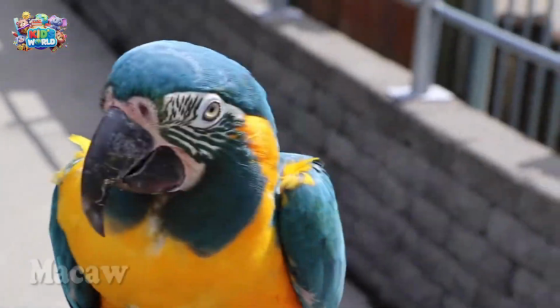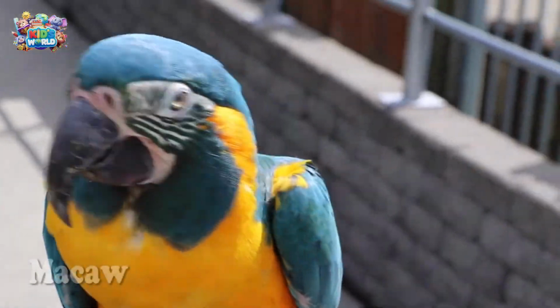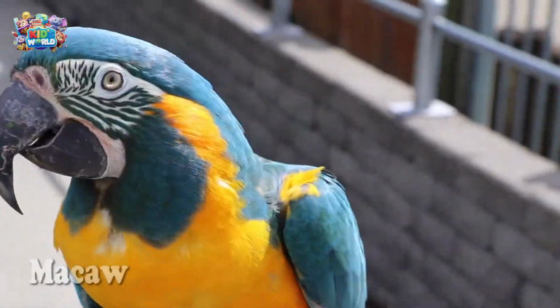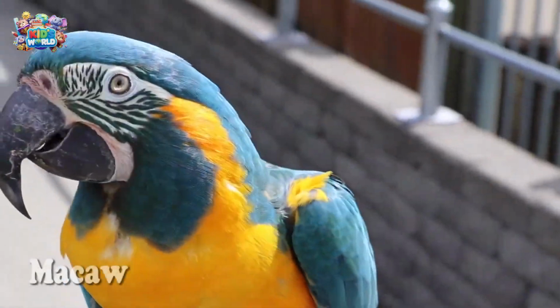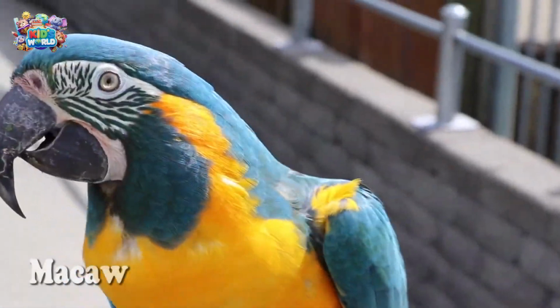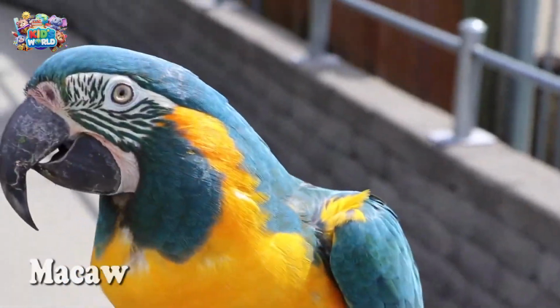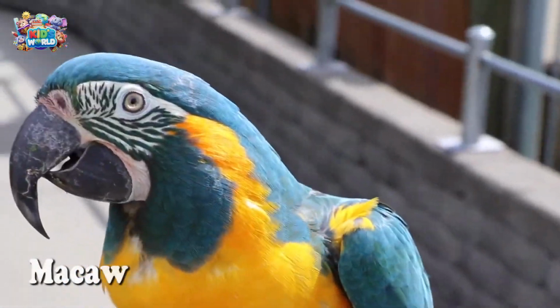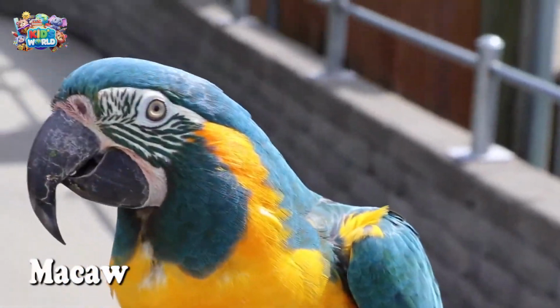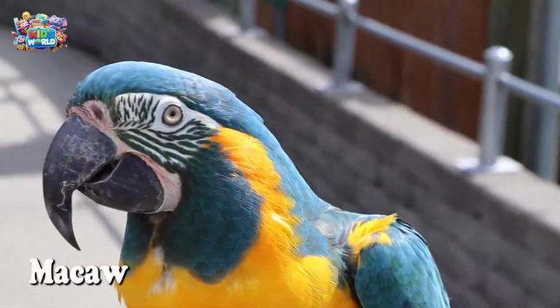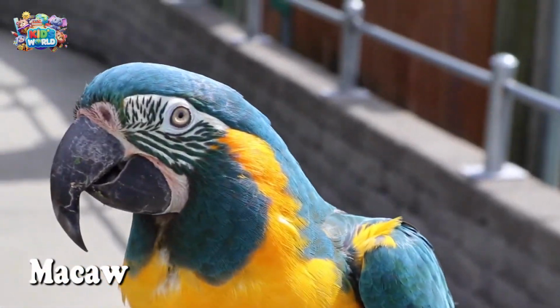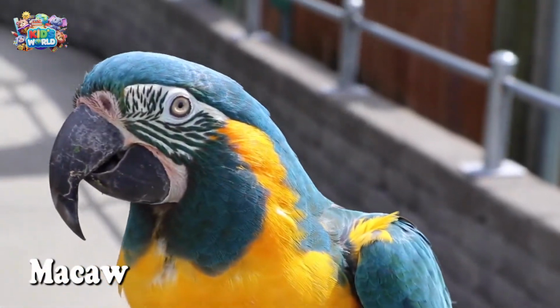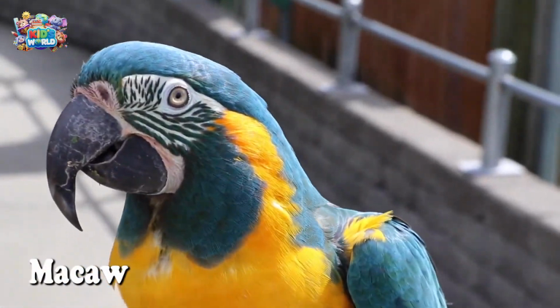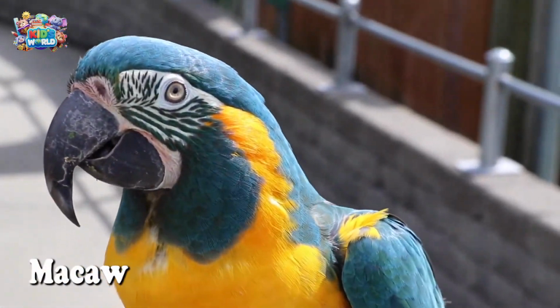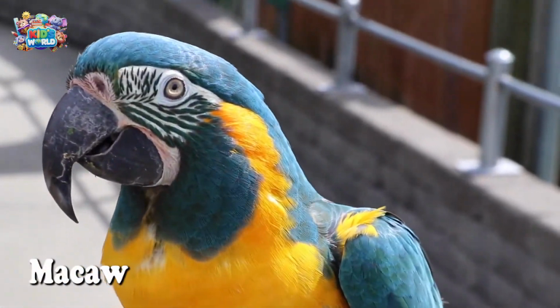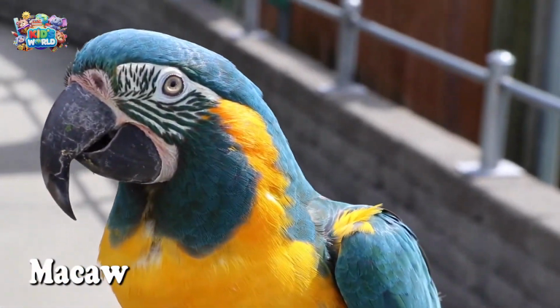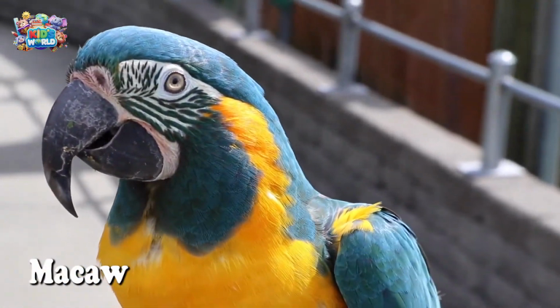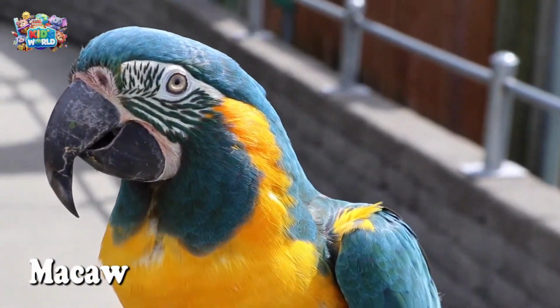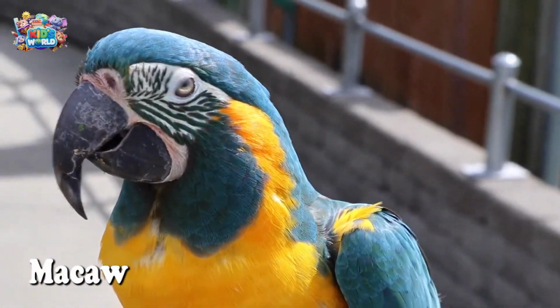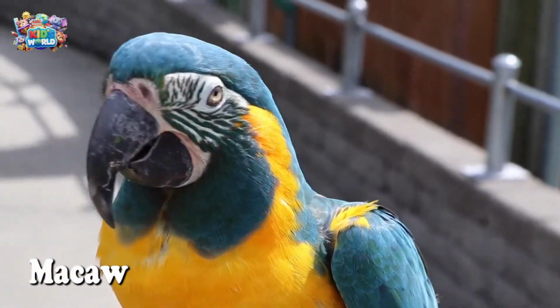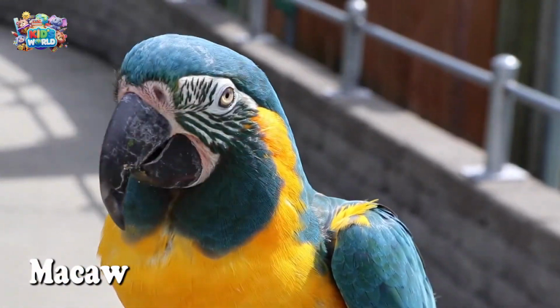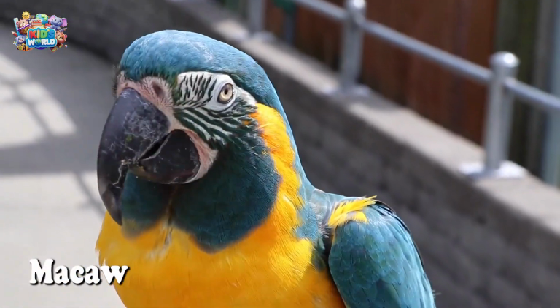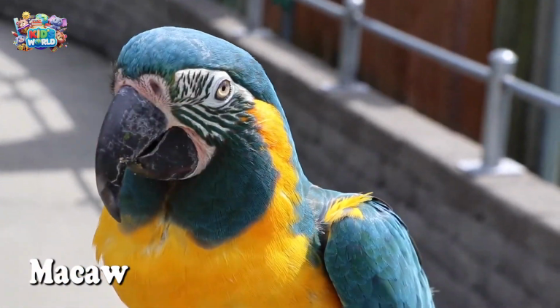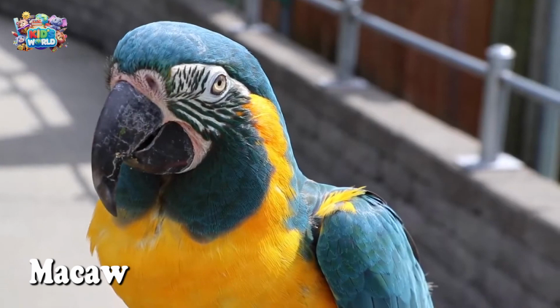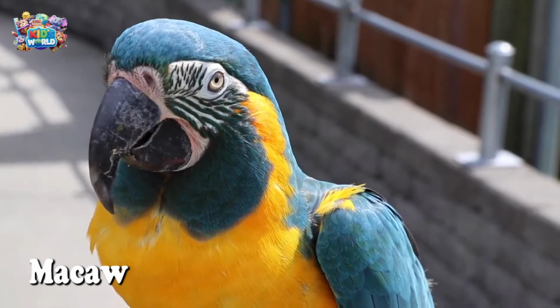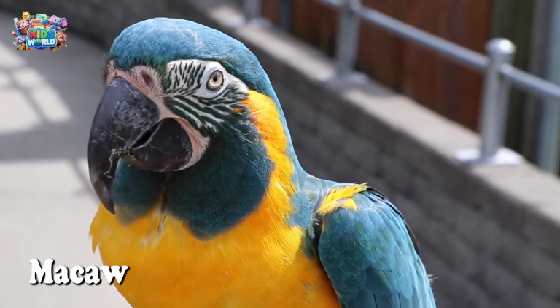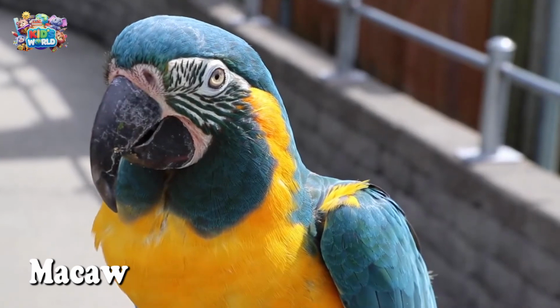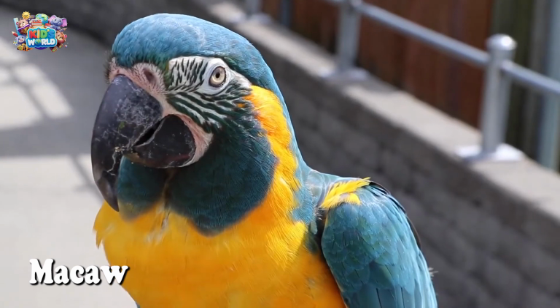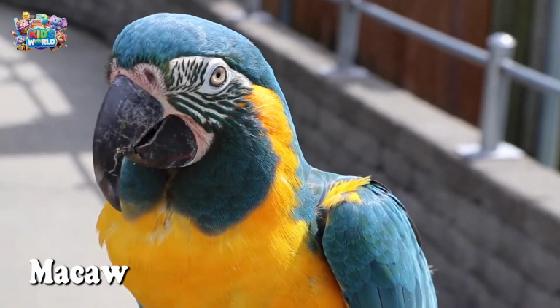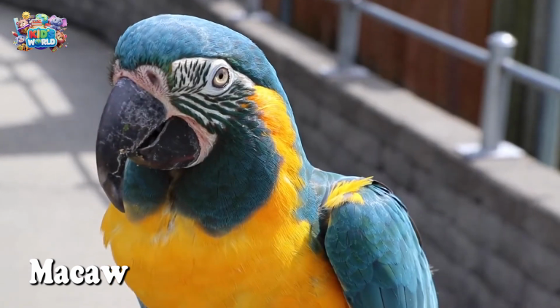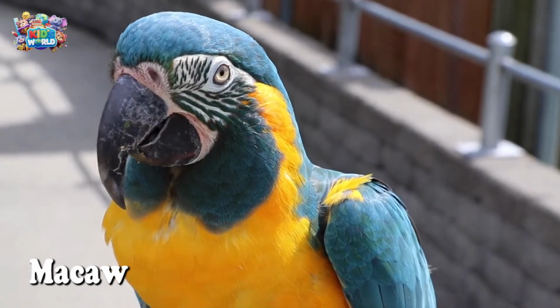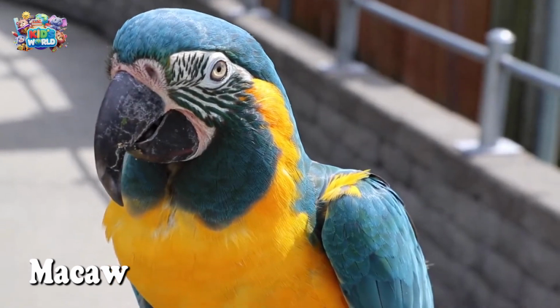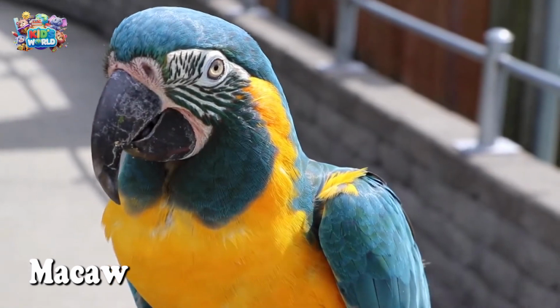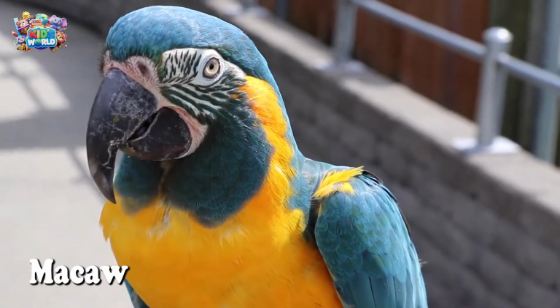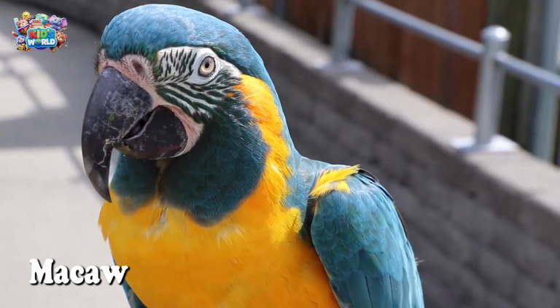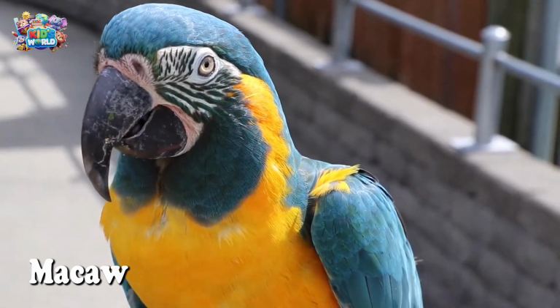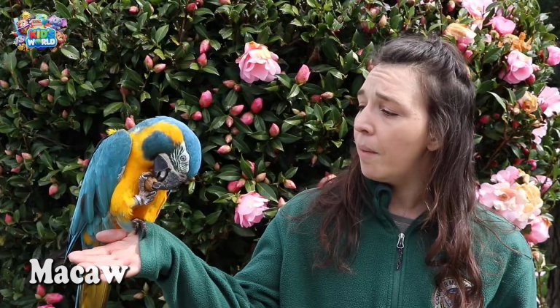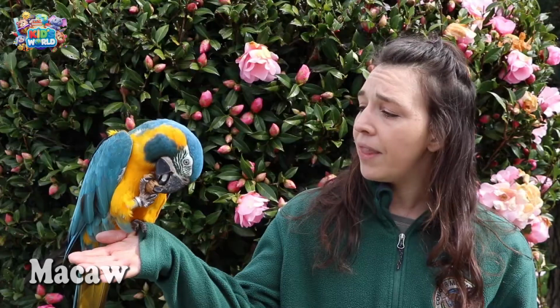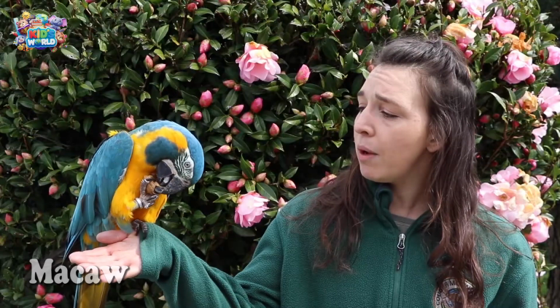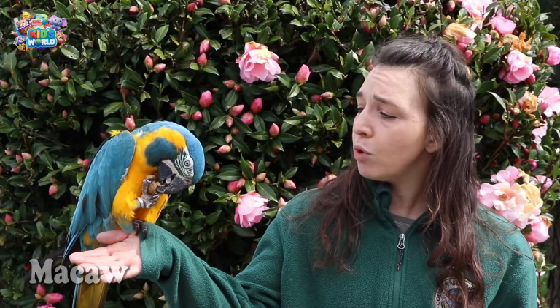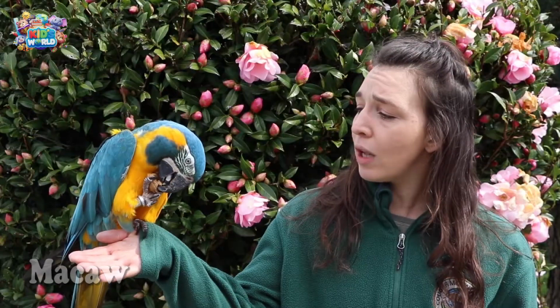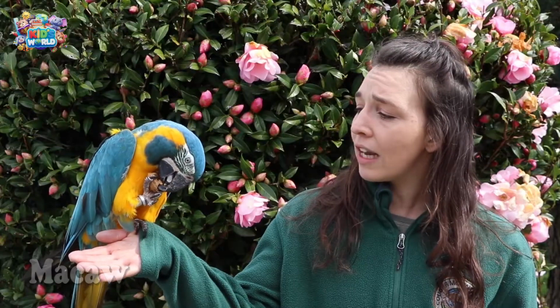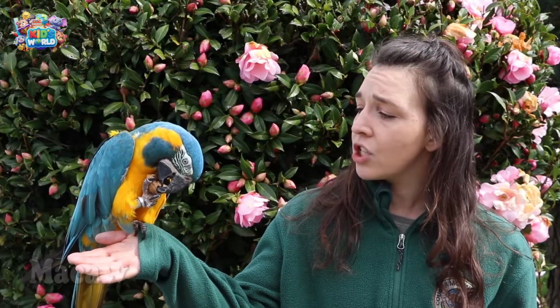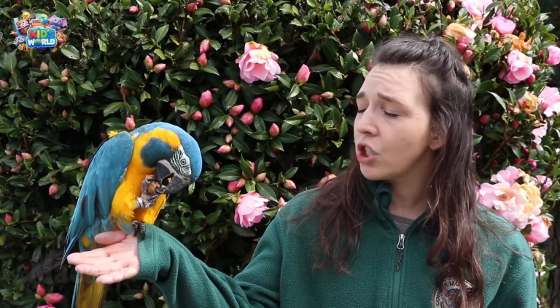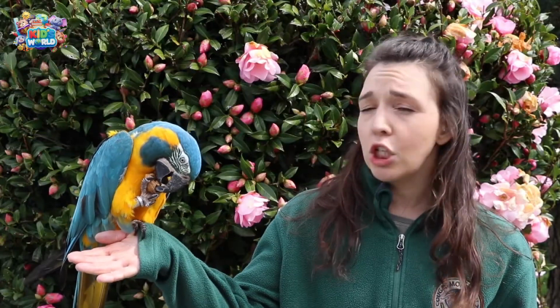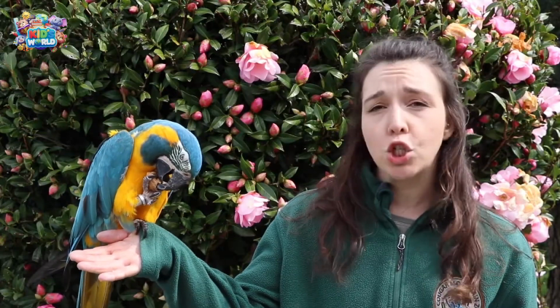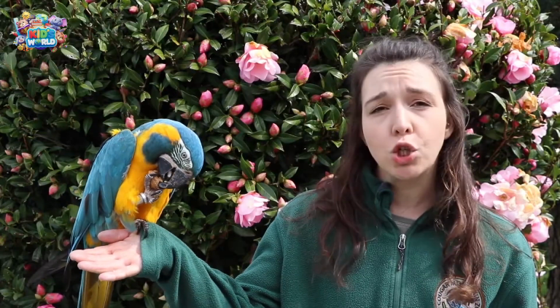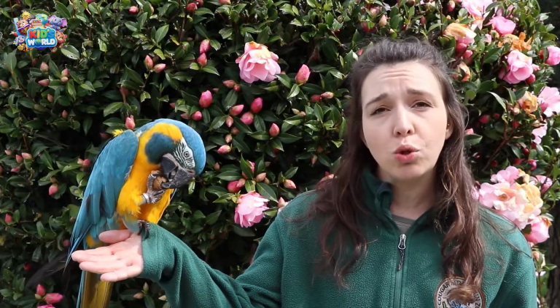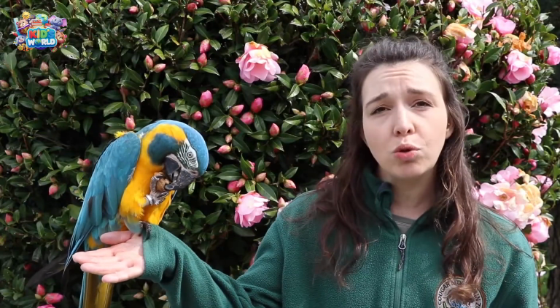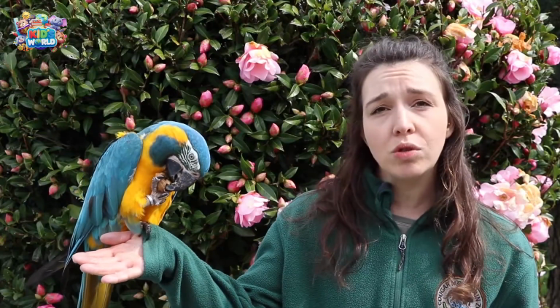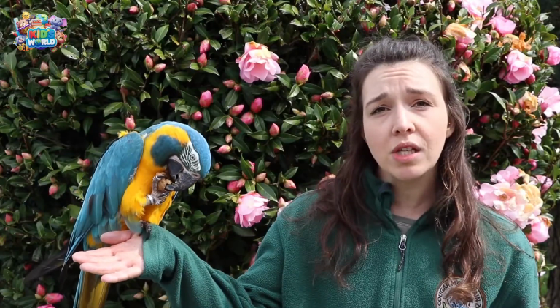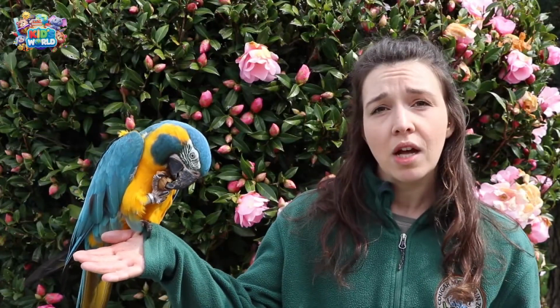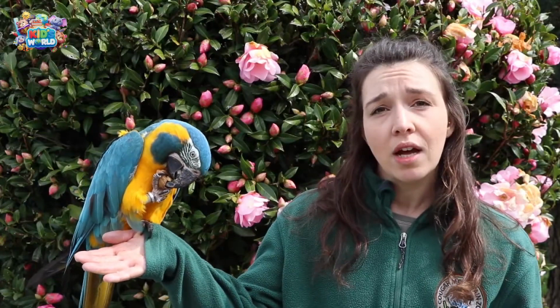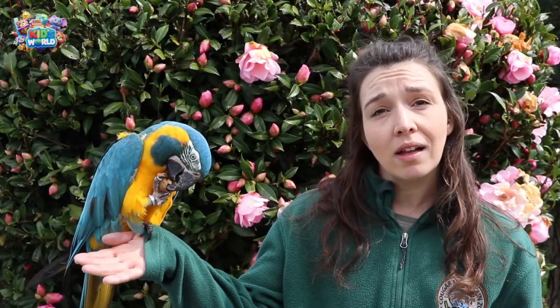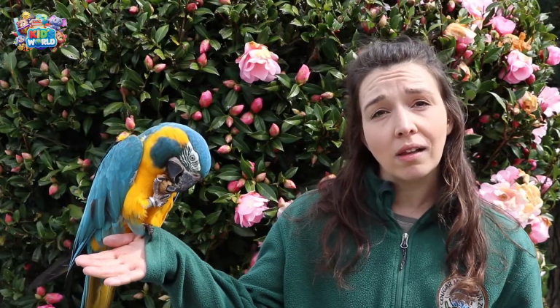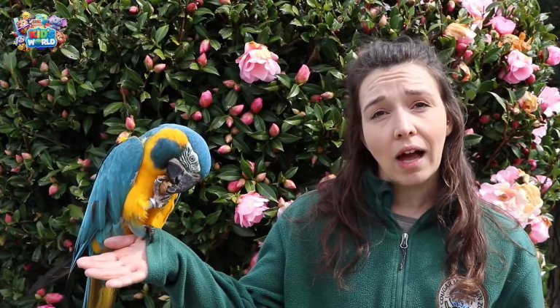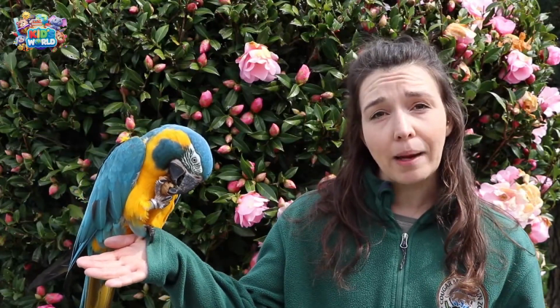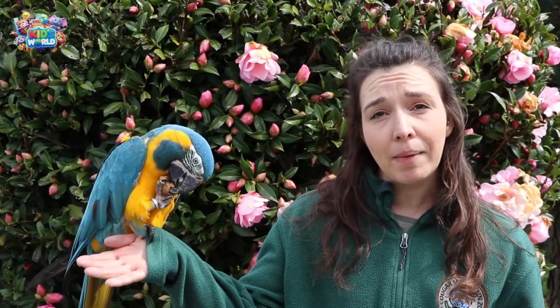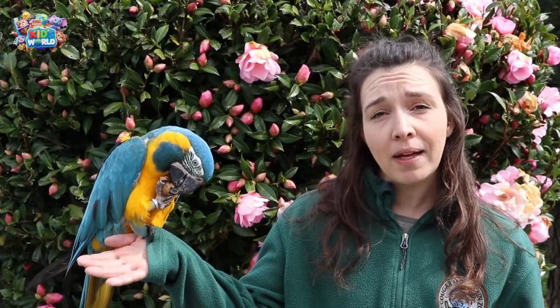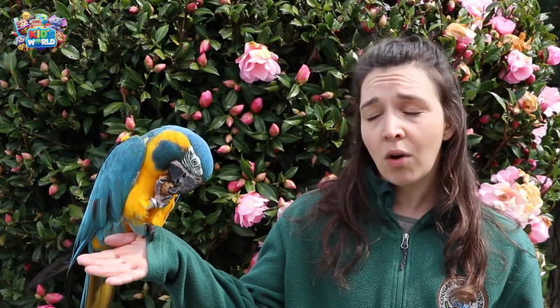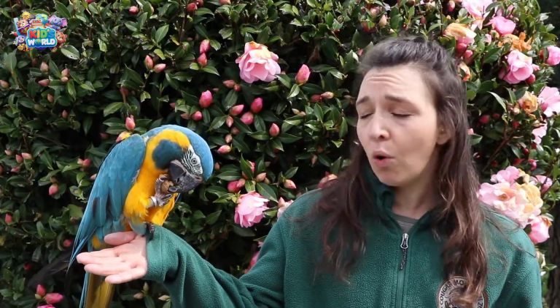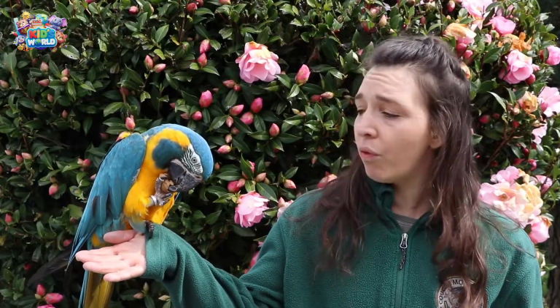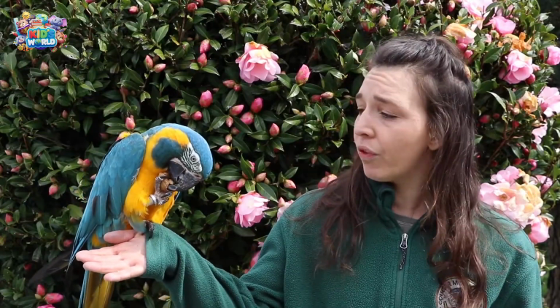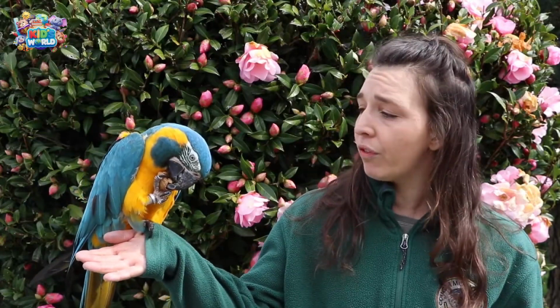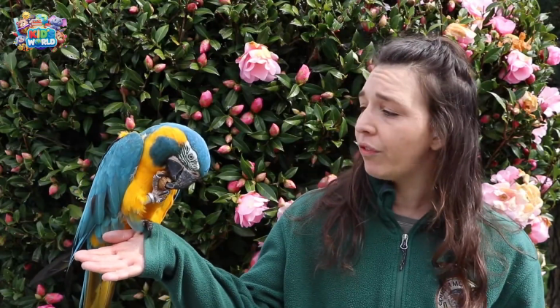Macaws are super colorful parrots from the rain forest. They love to talk and mimic sounds. Can you imagine a bird saying hello to you?